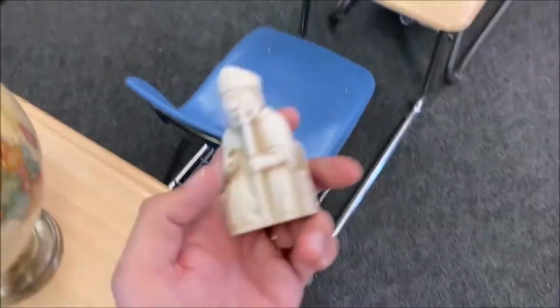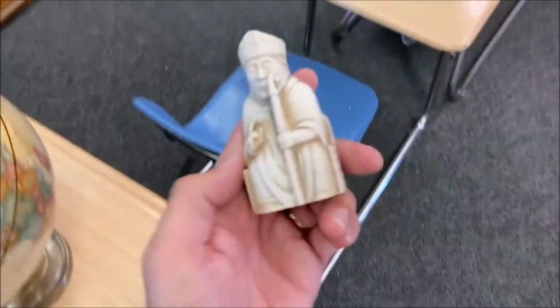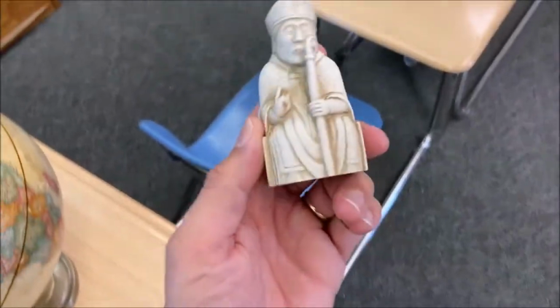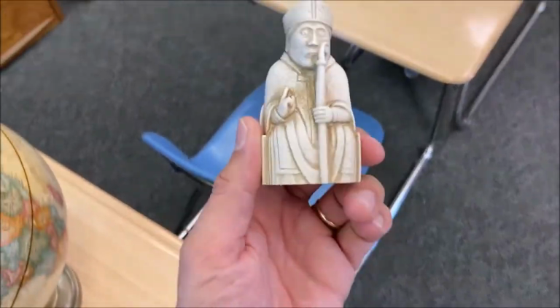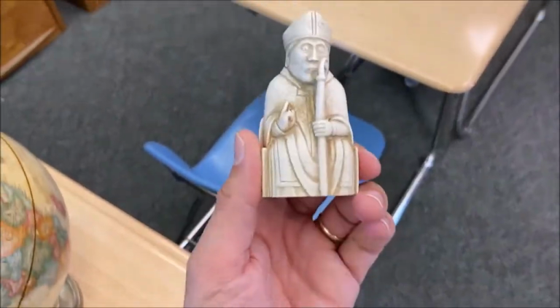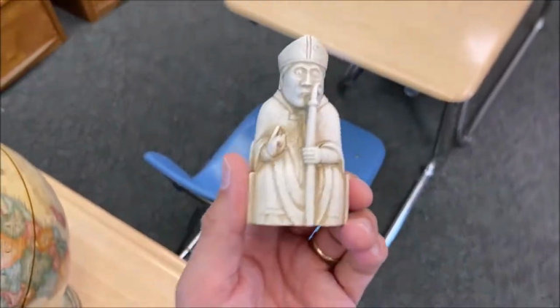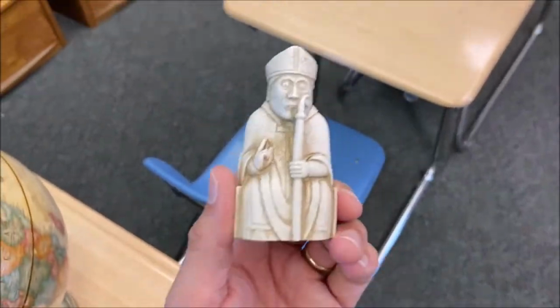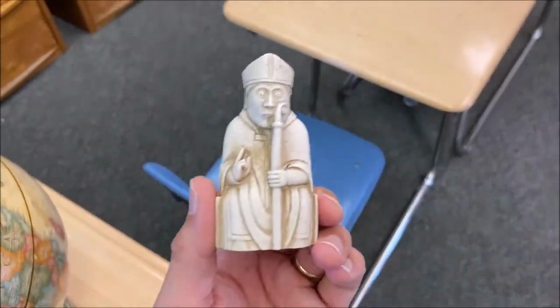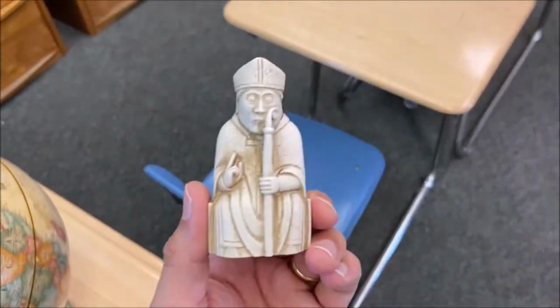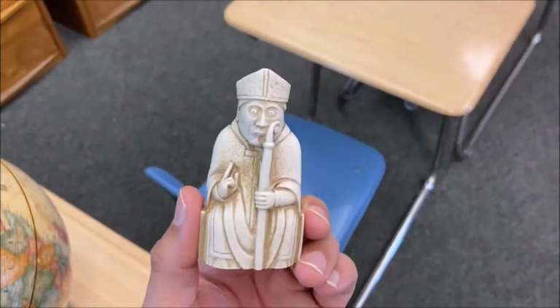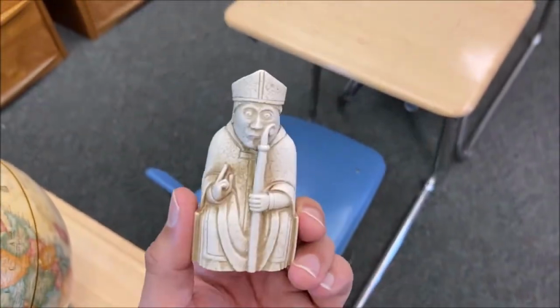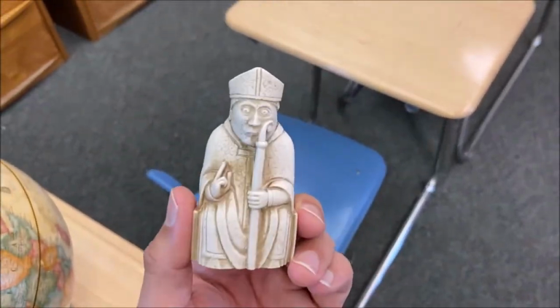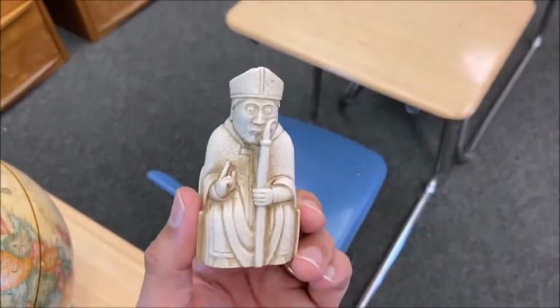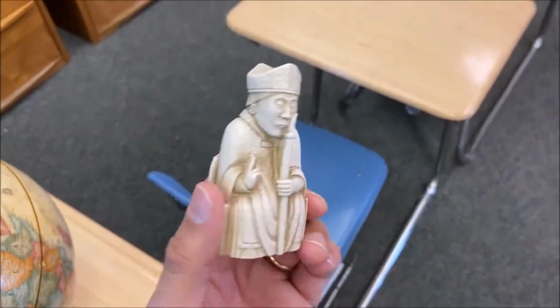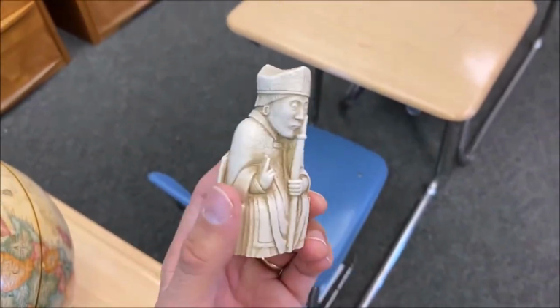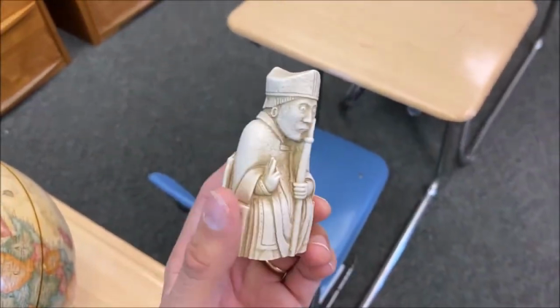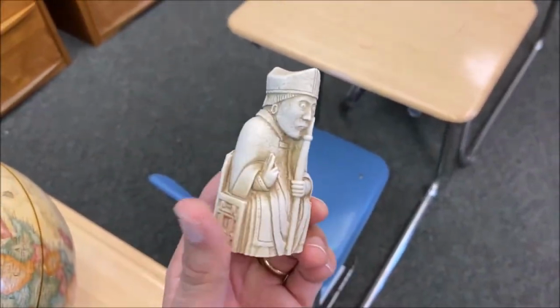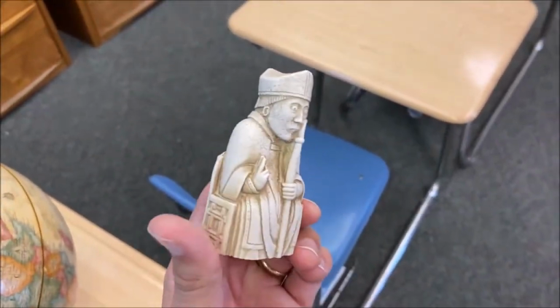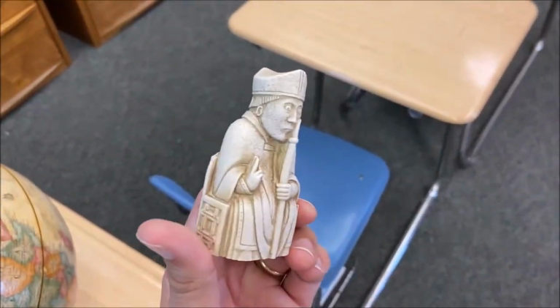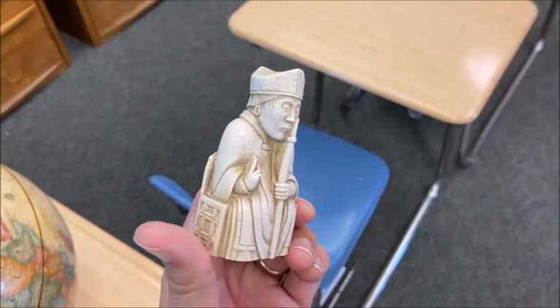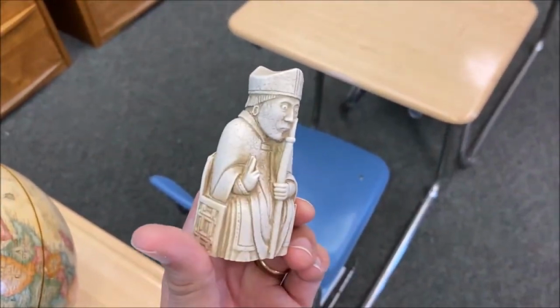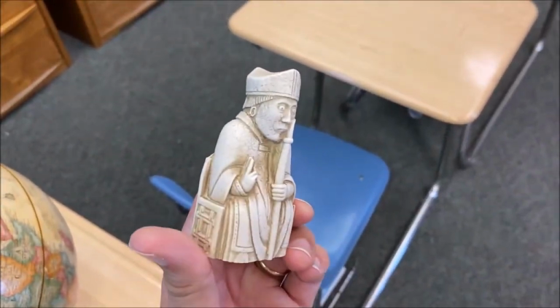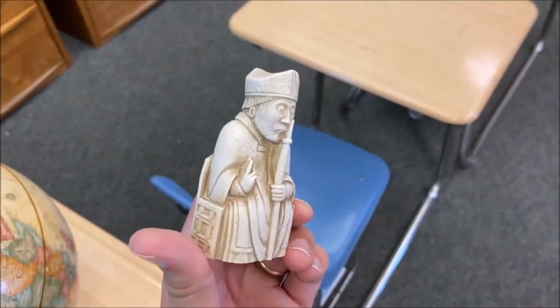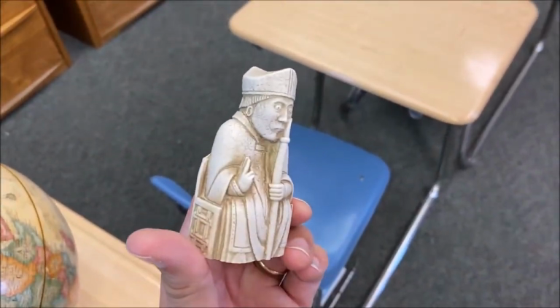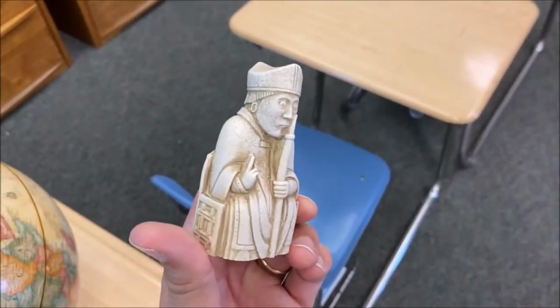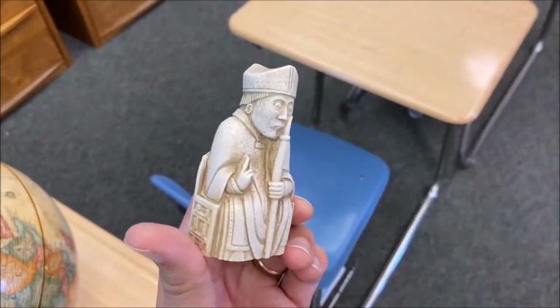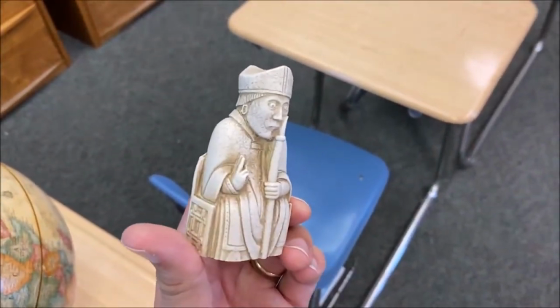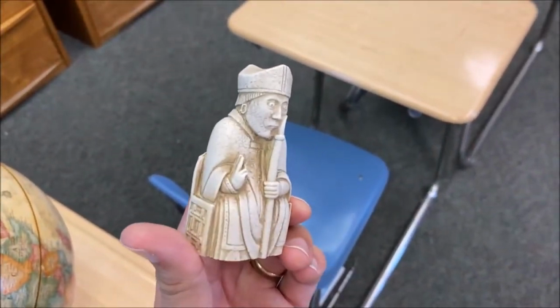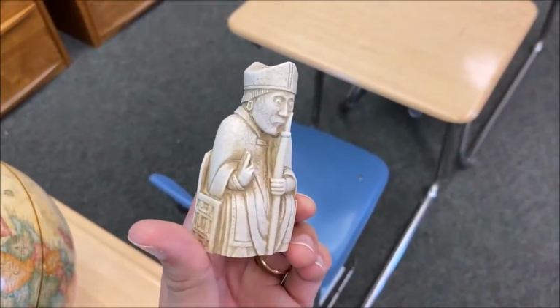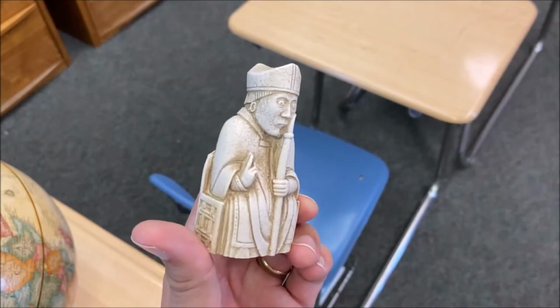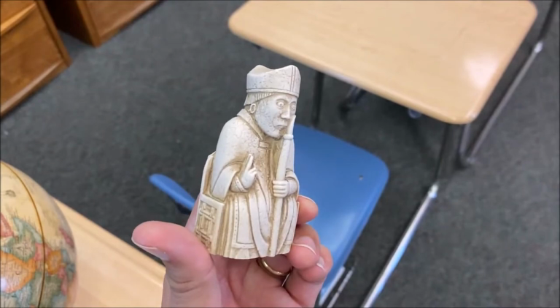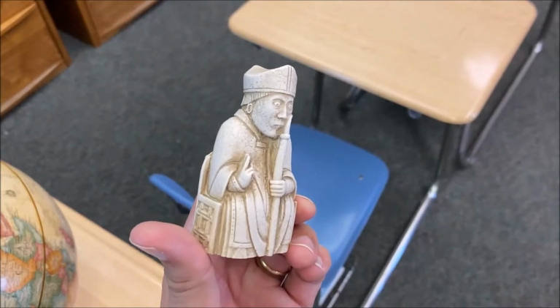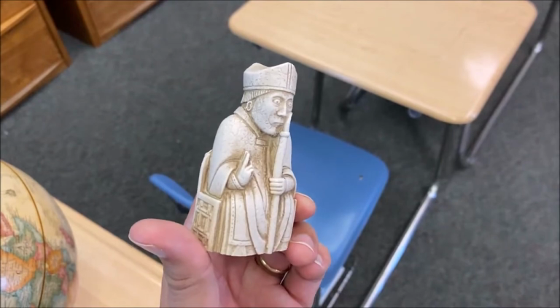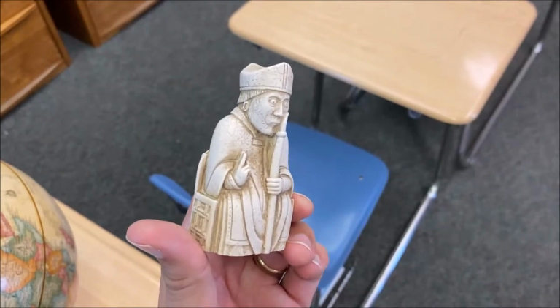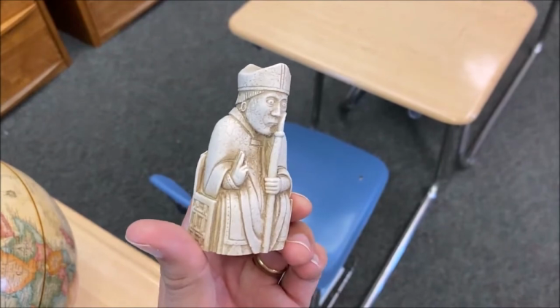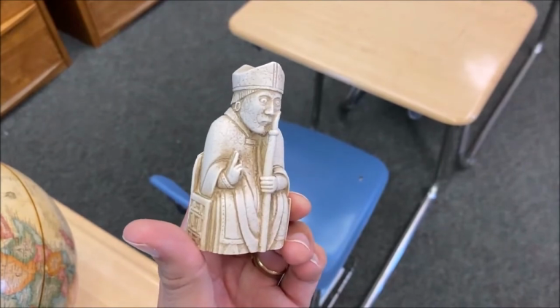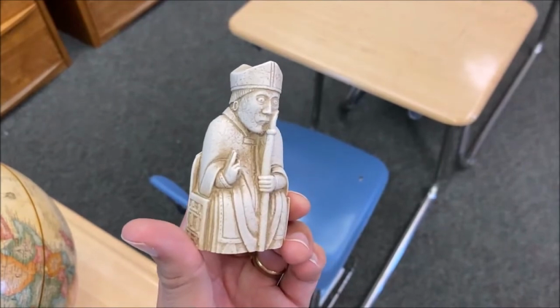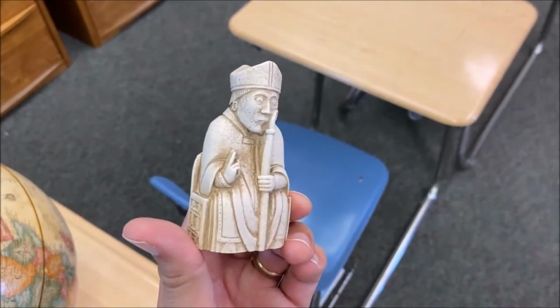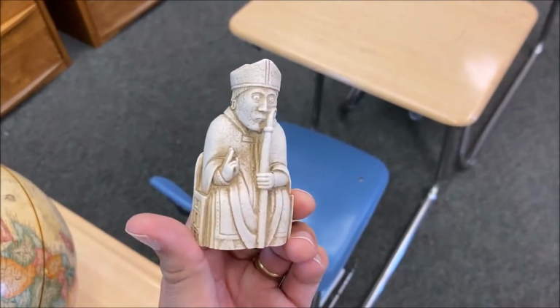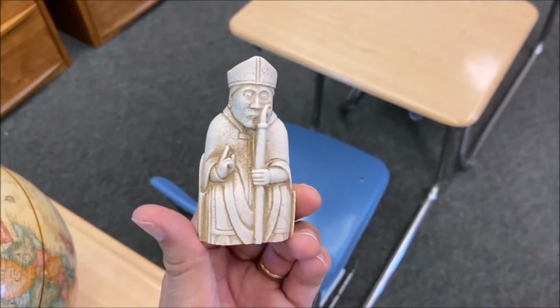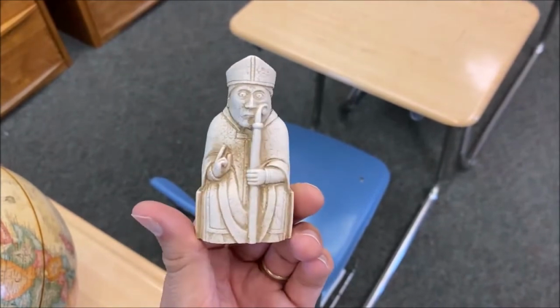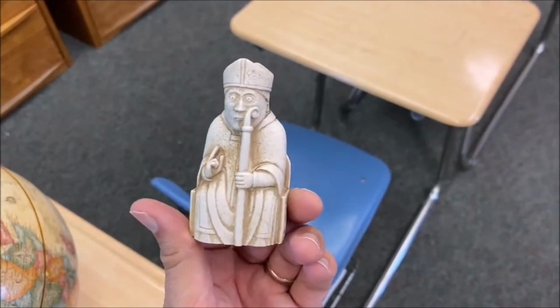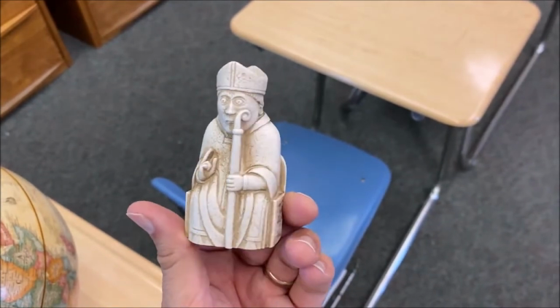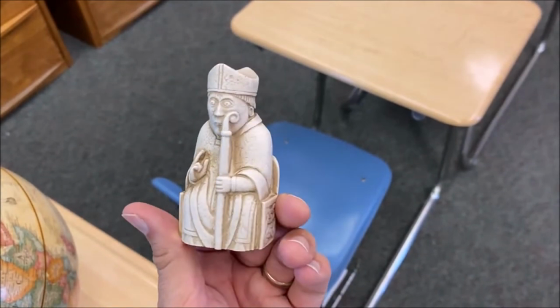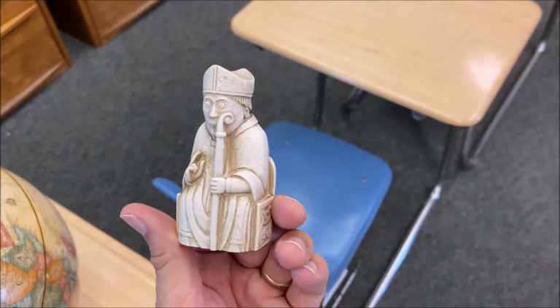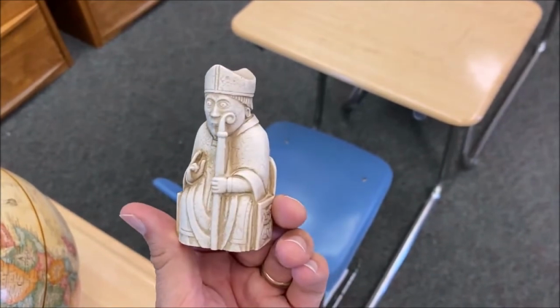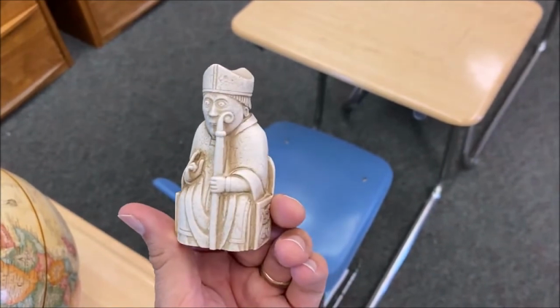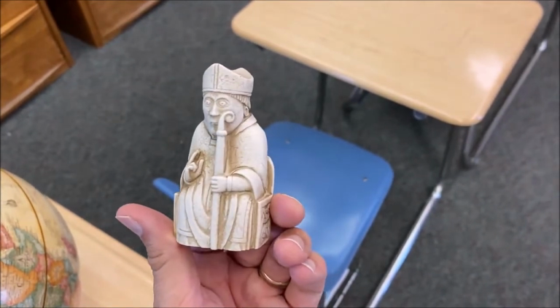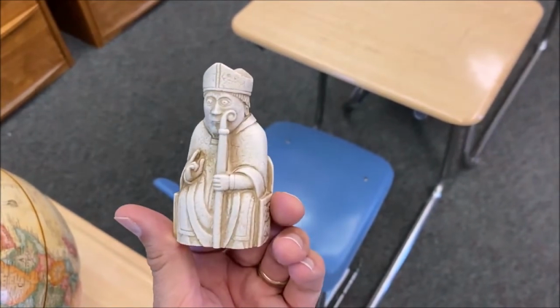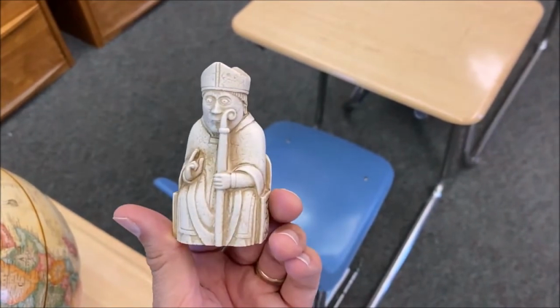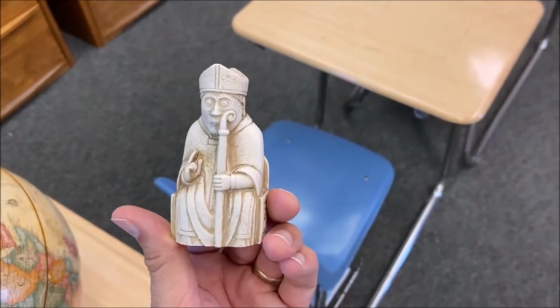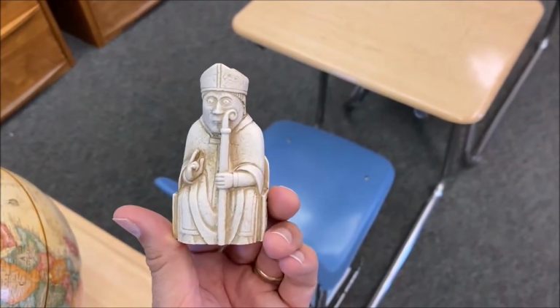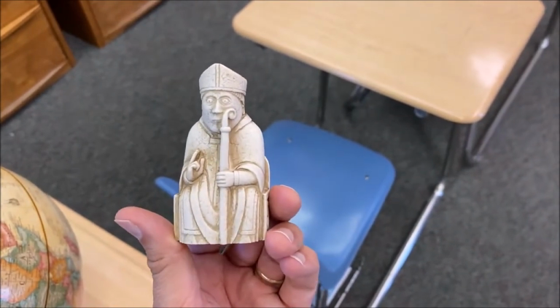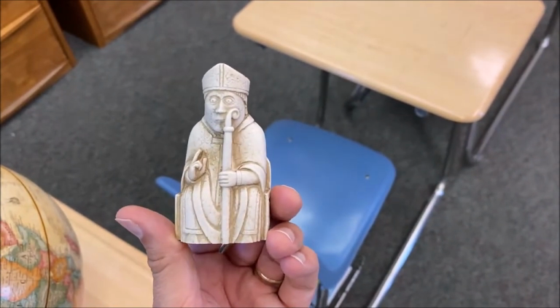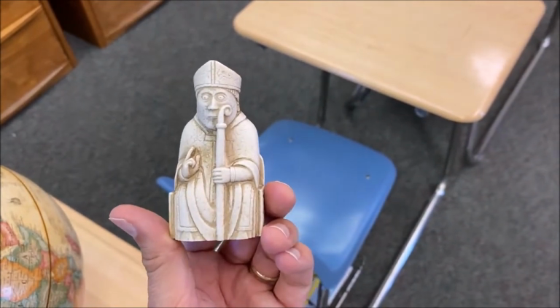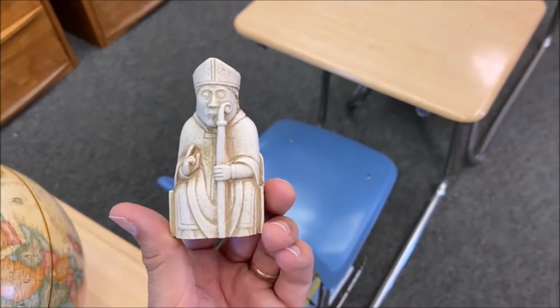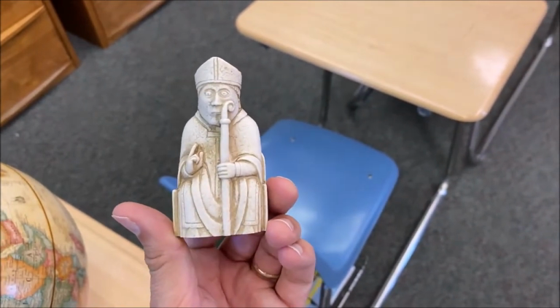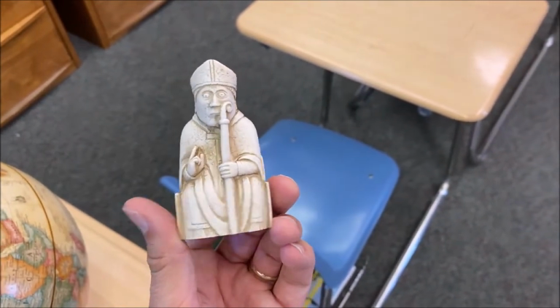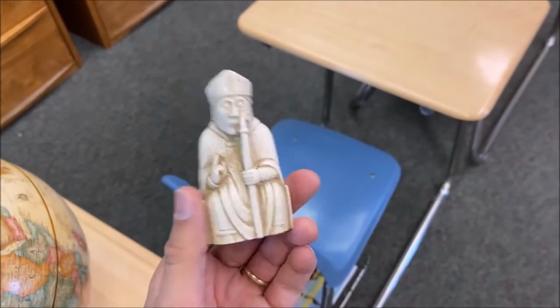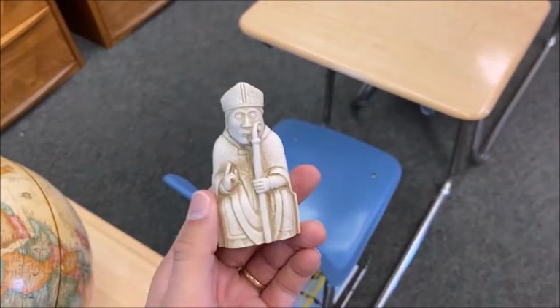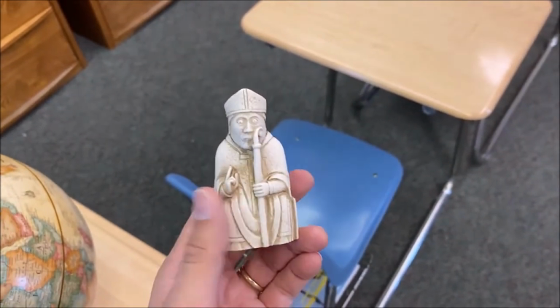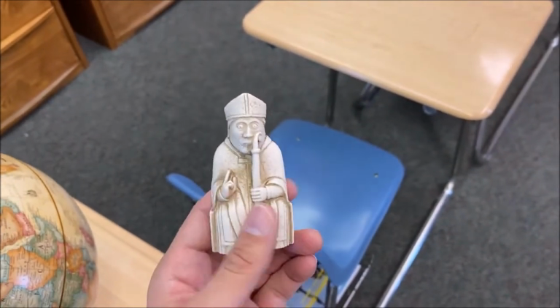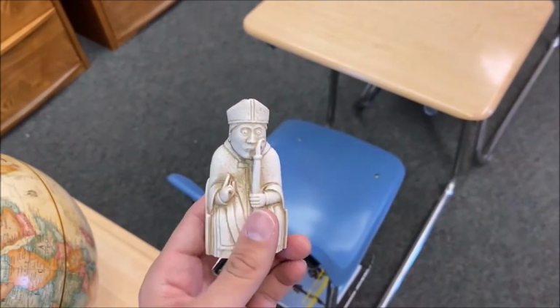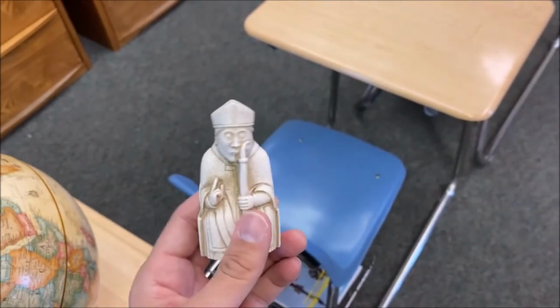This is the bishop — a replica of the bishop — with his hand in a benediction blessing, with his staff and hat.